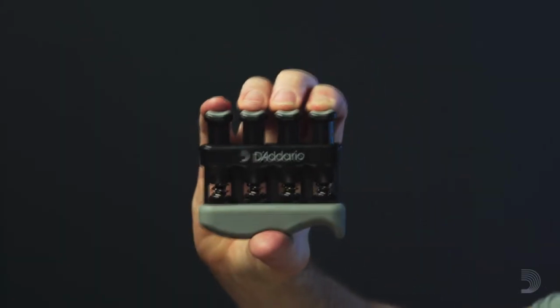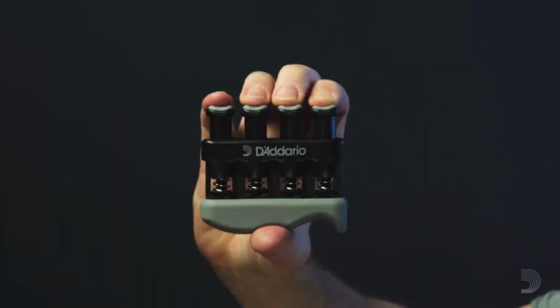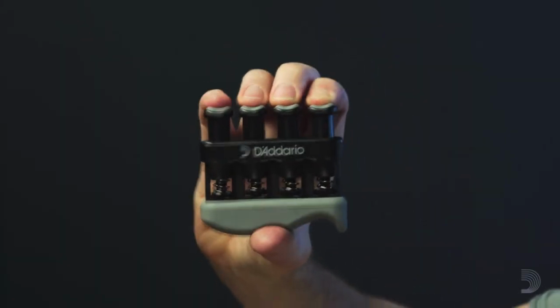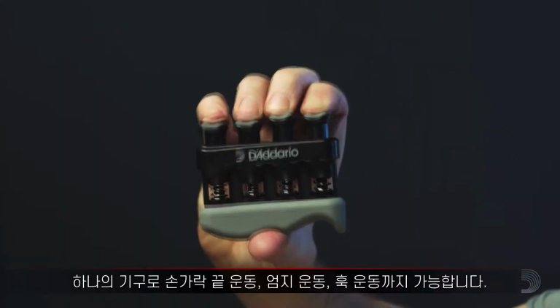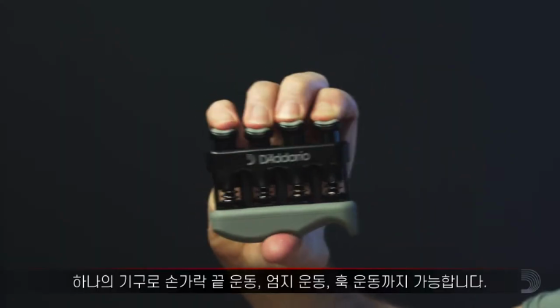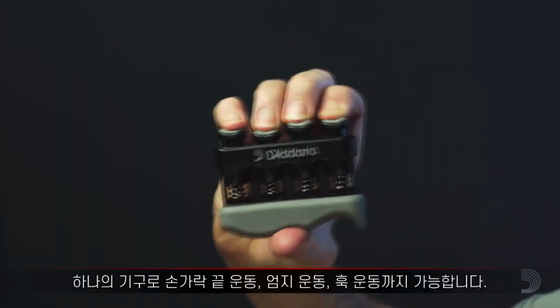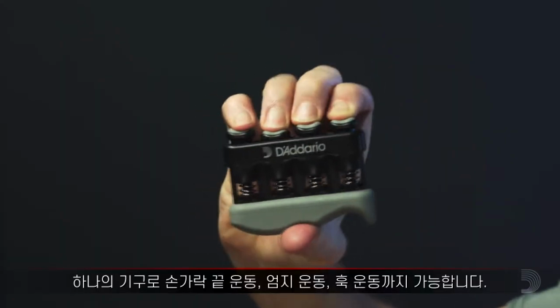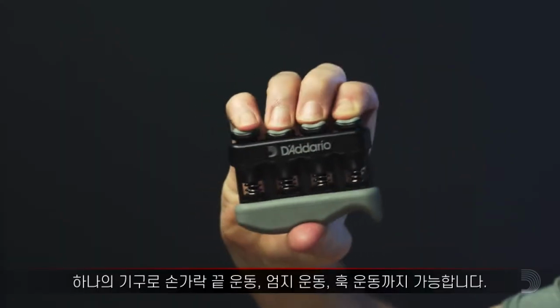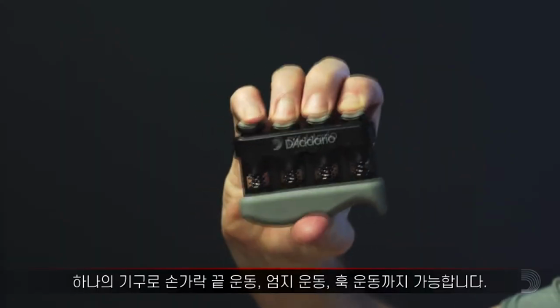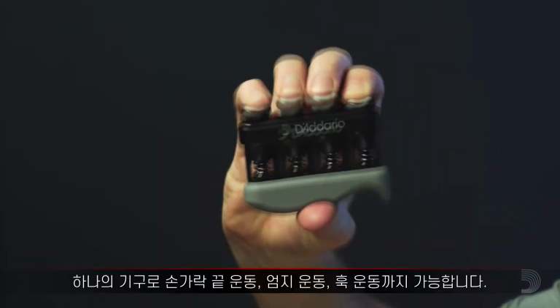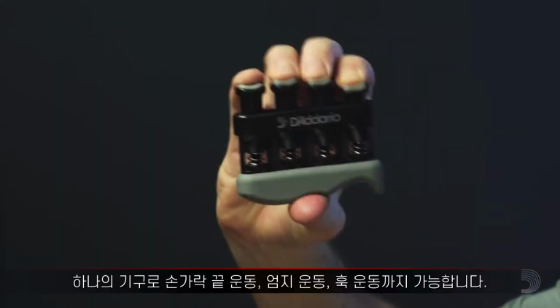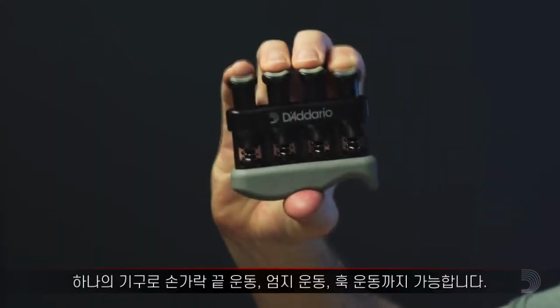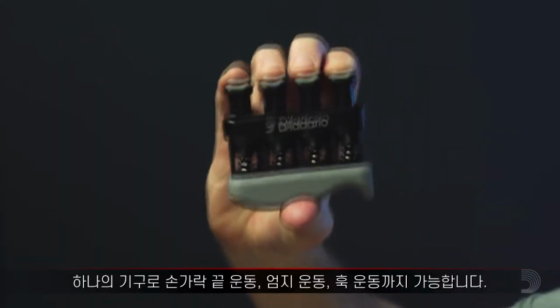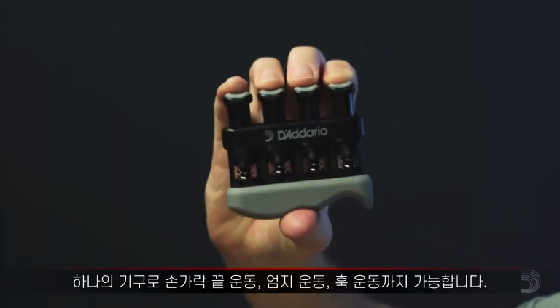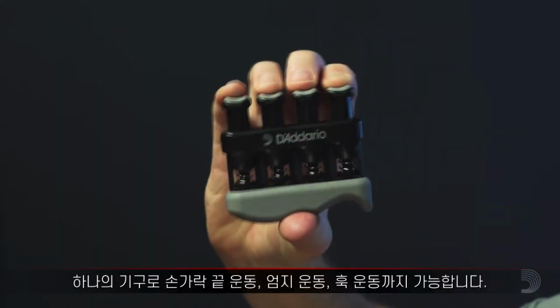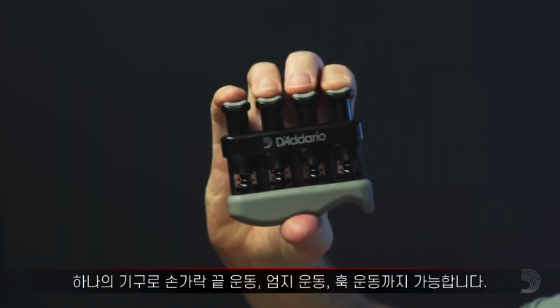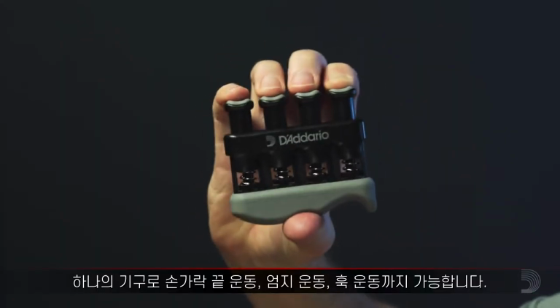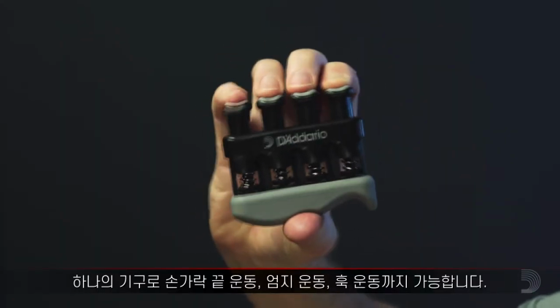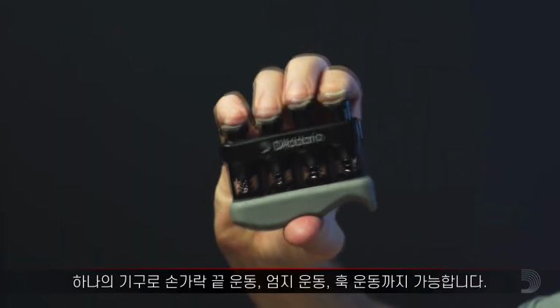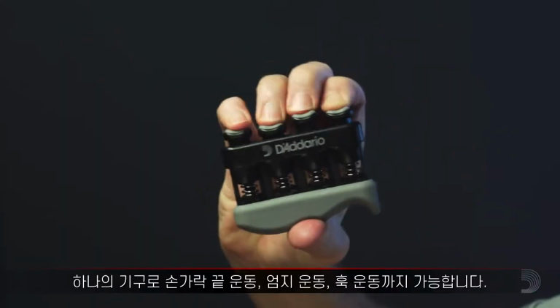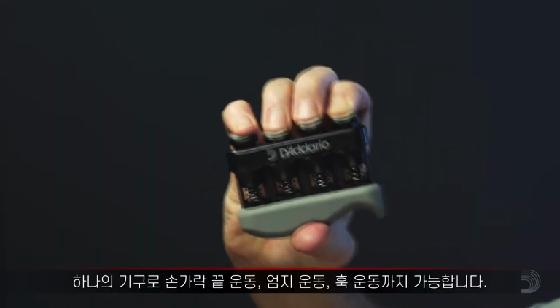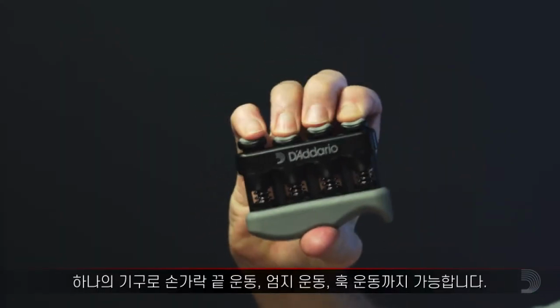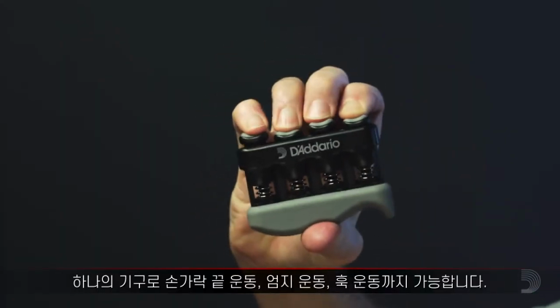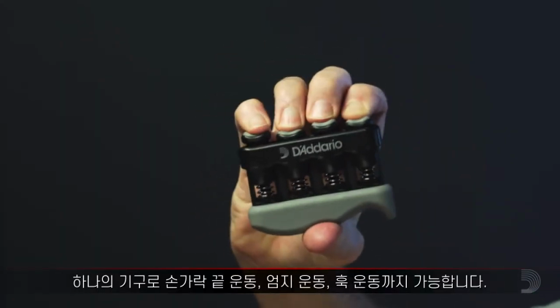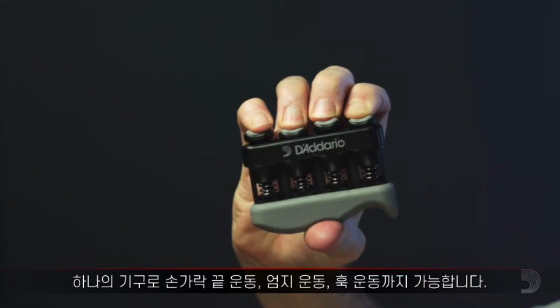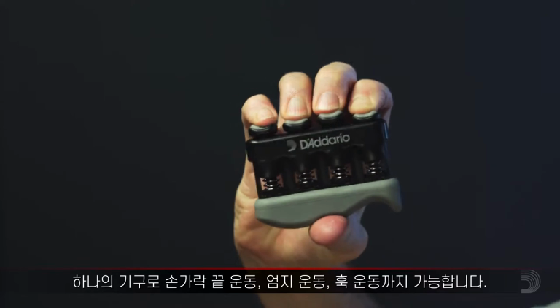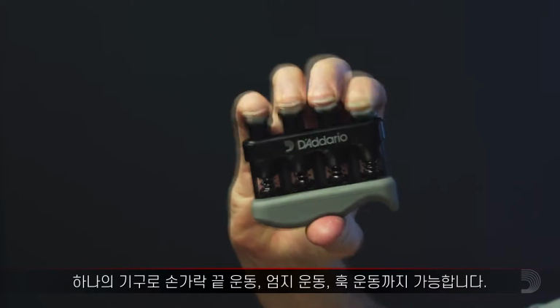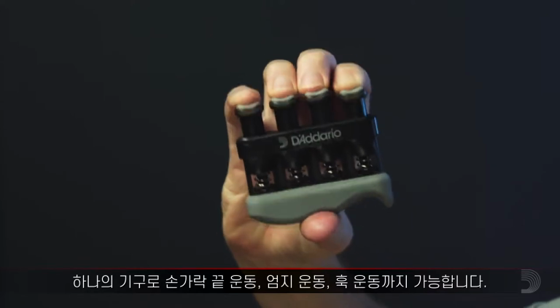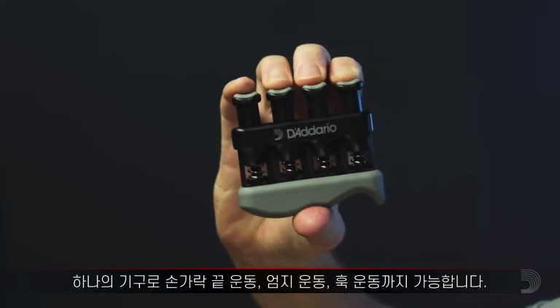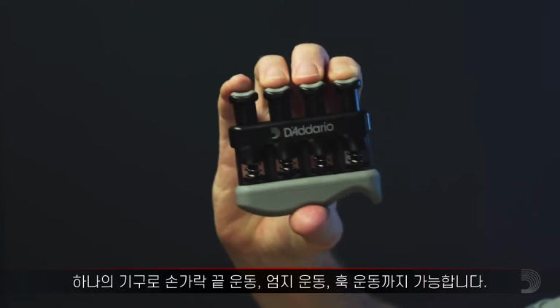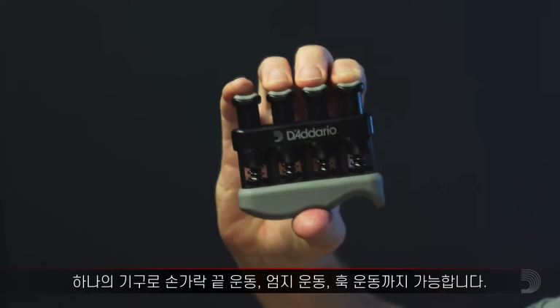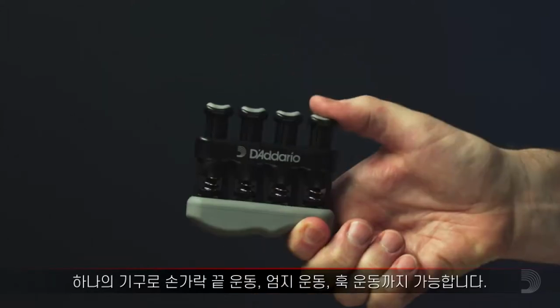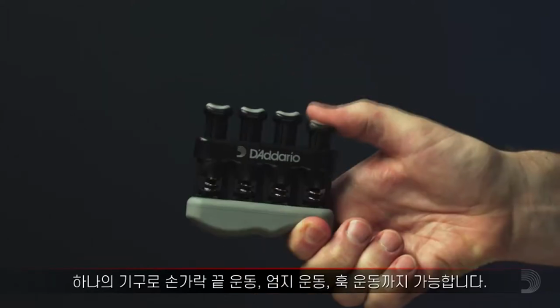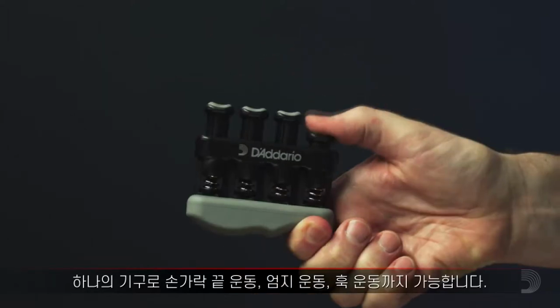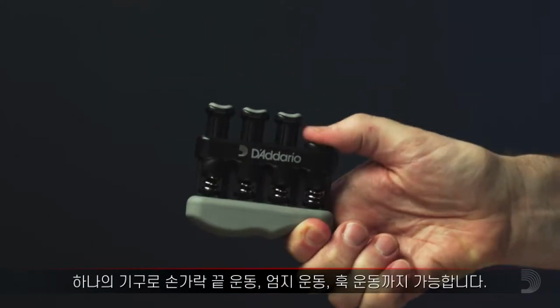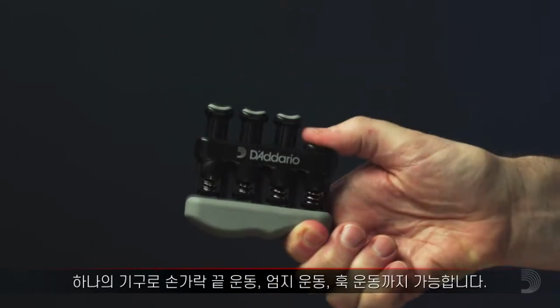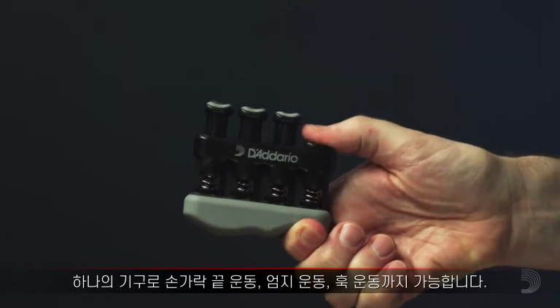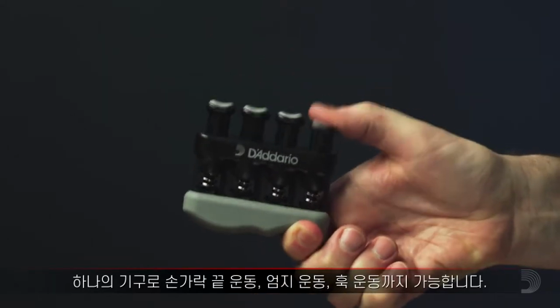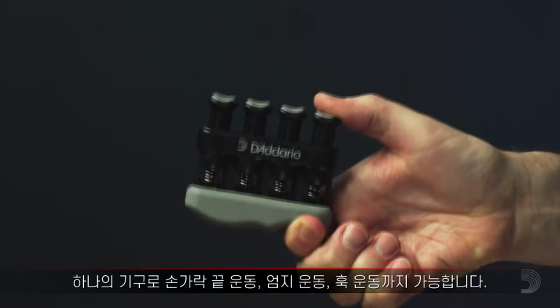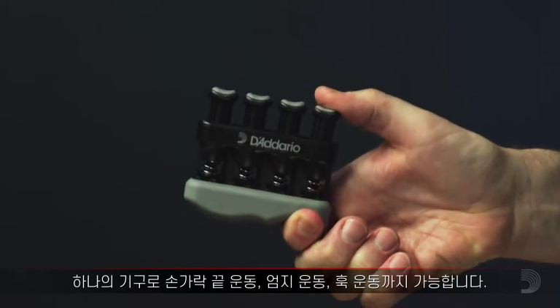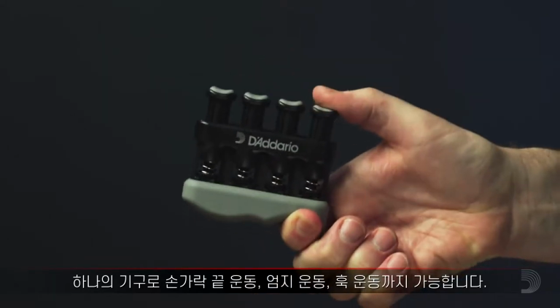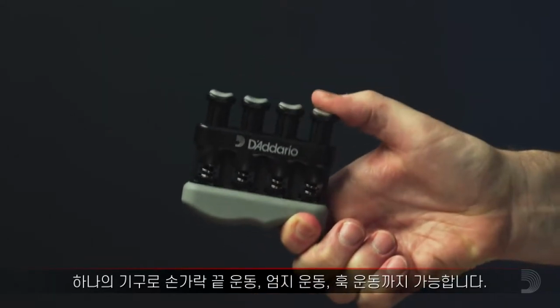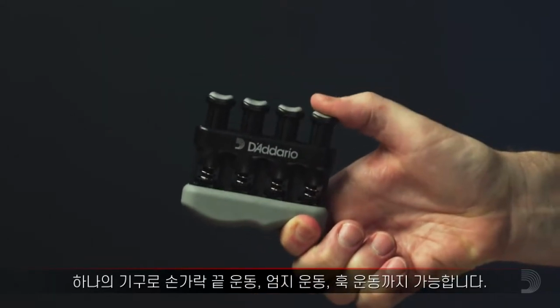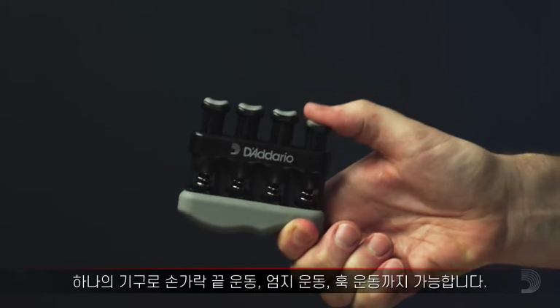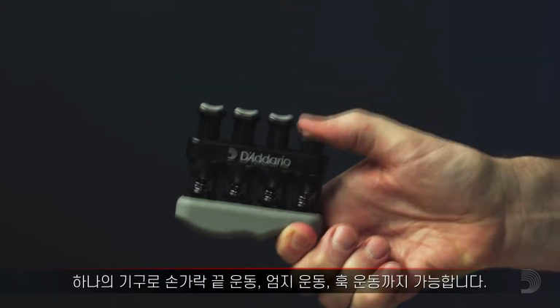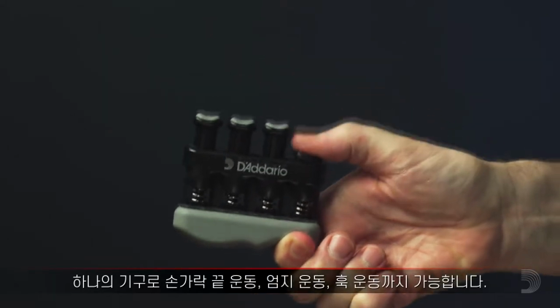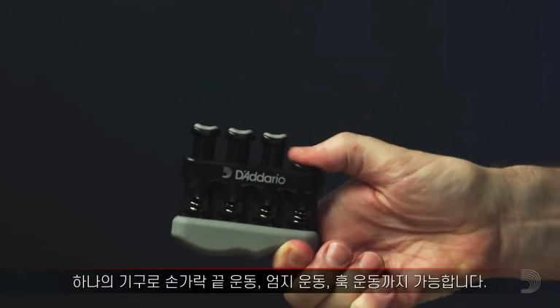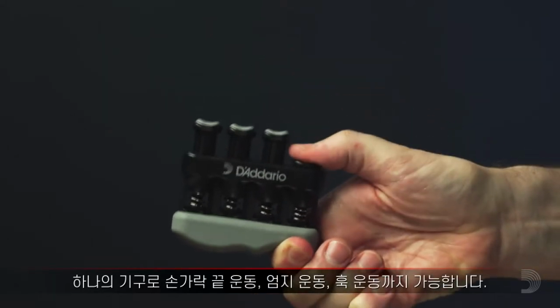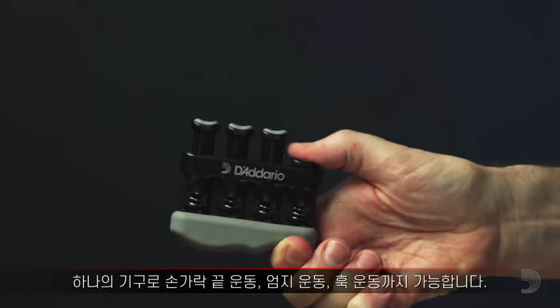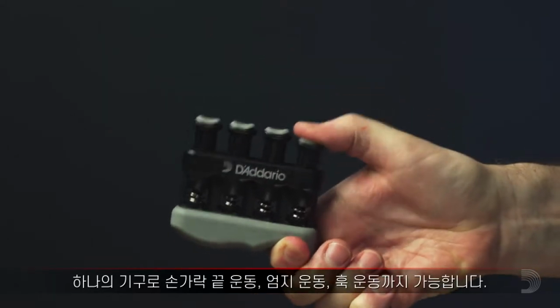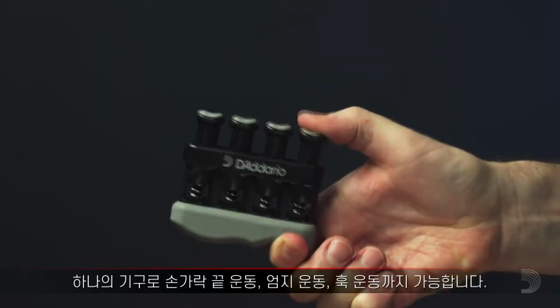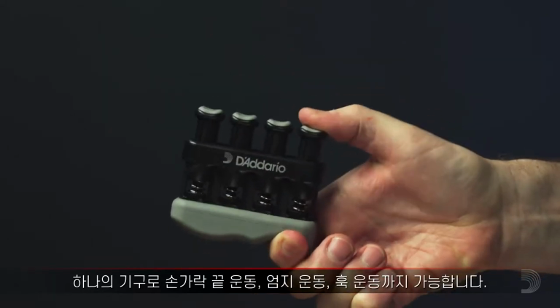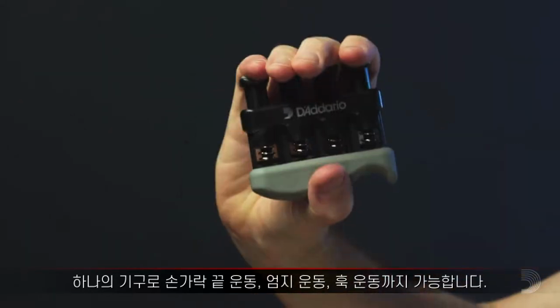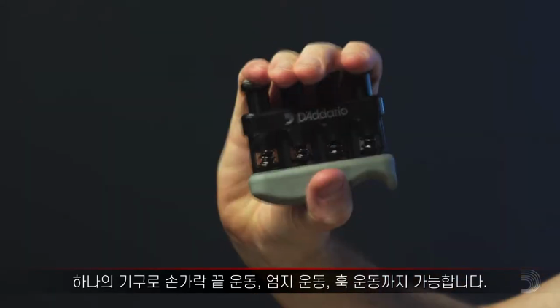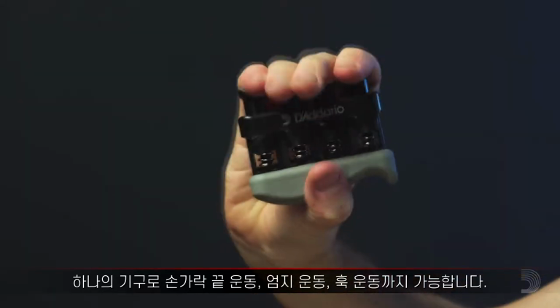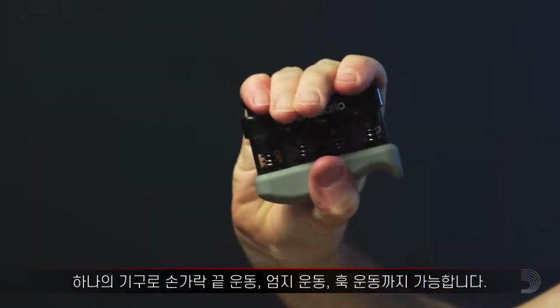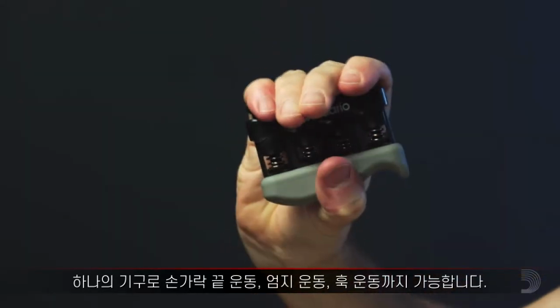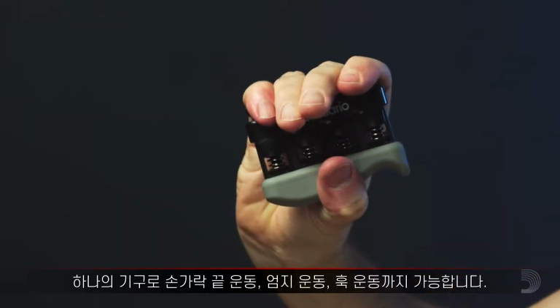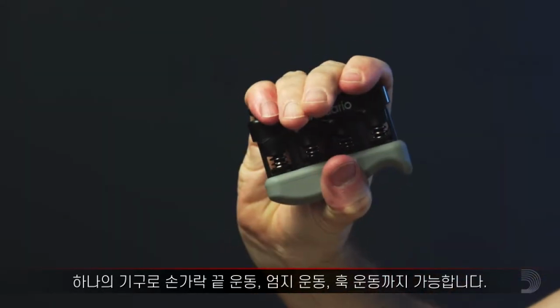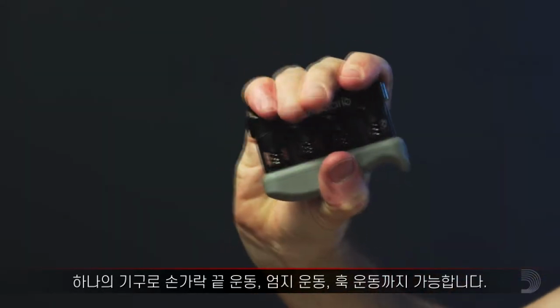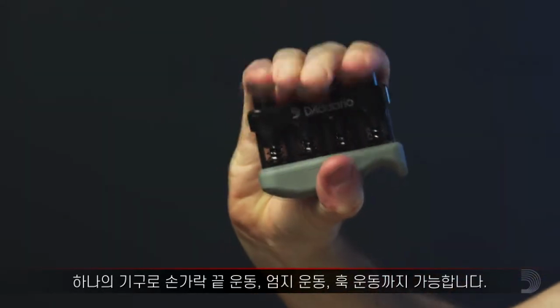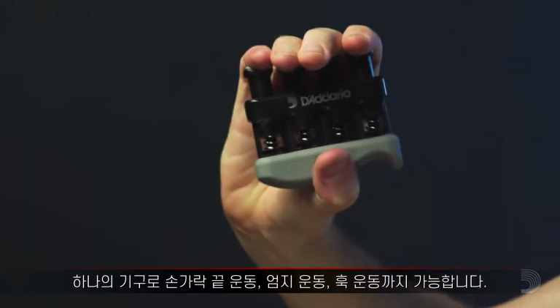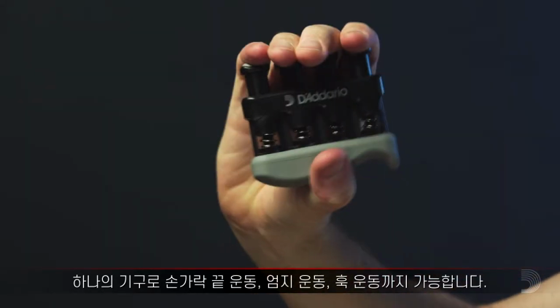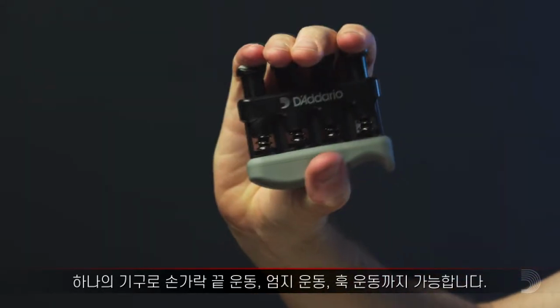With one tool, you can do exercises like the fingertip flexion, the thumb up position, and the hook position.